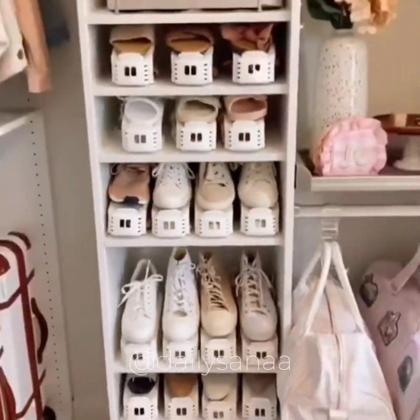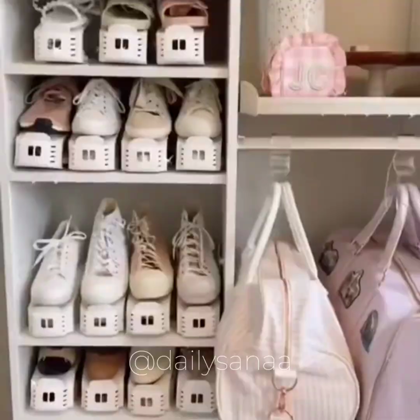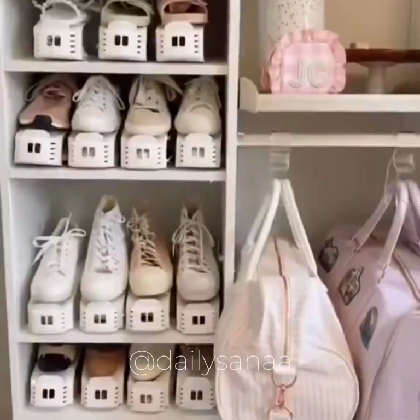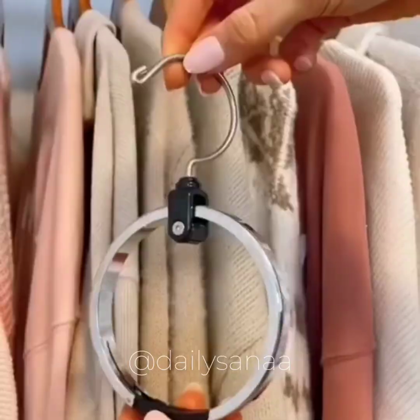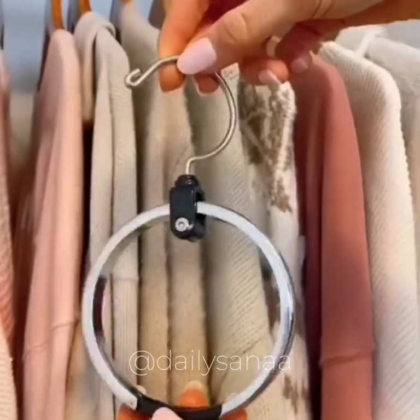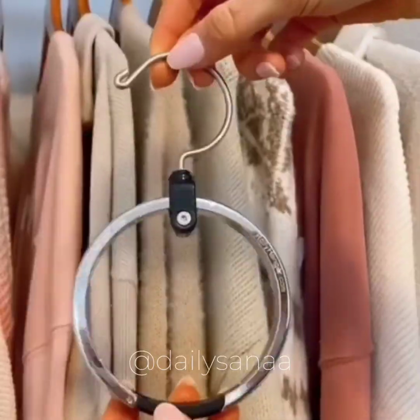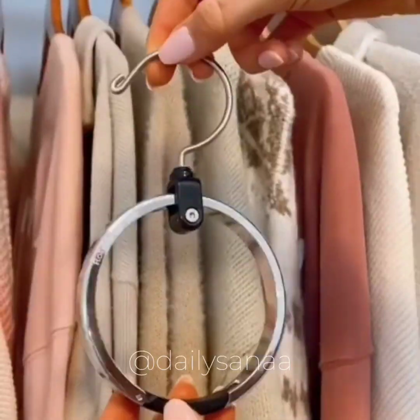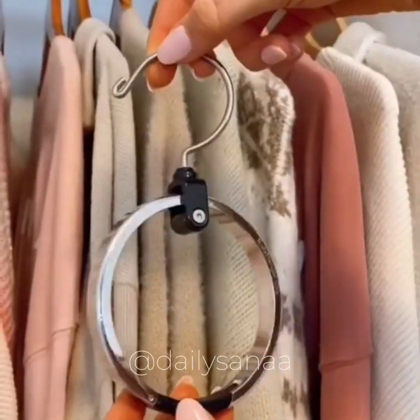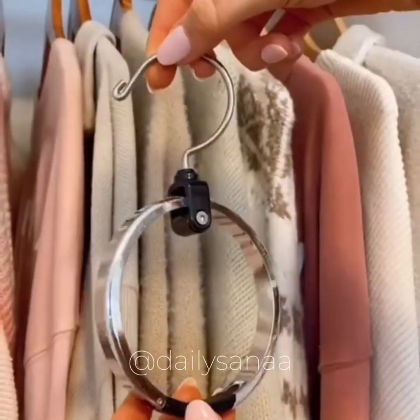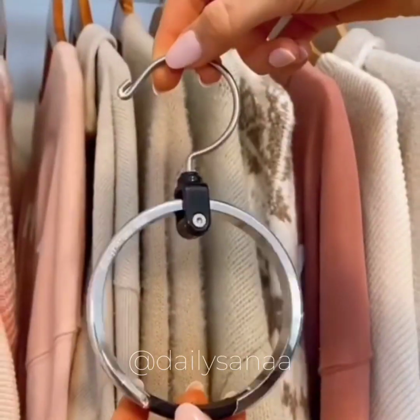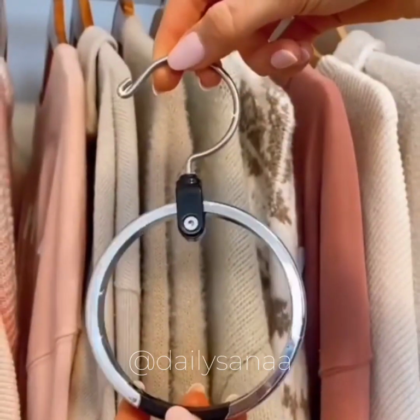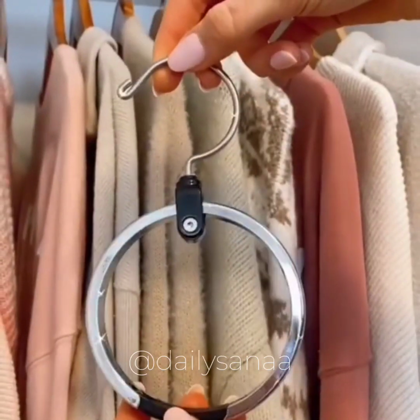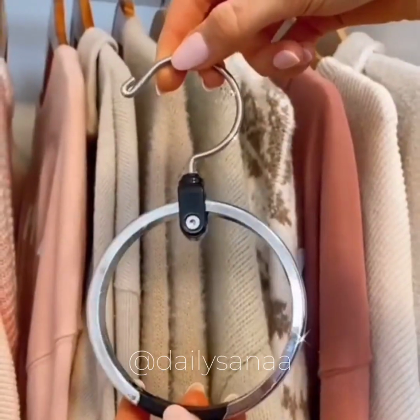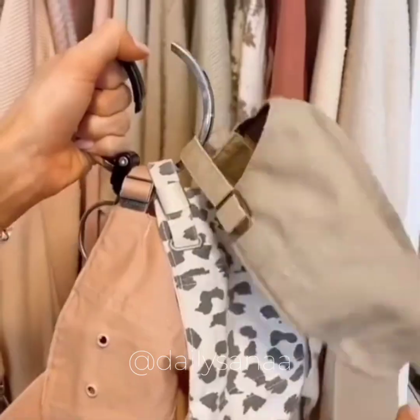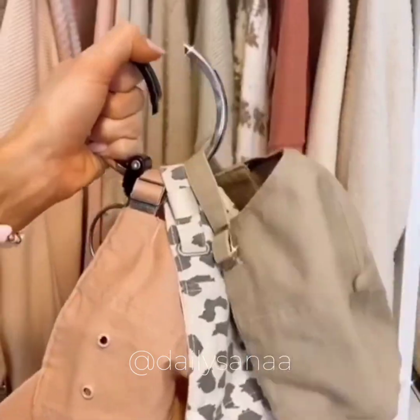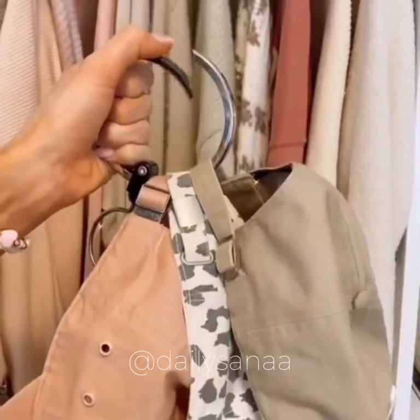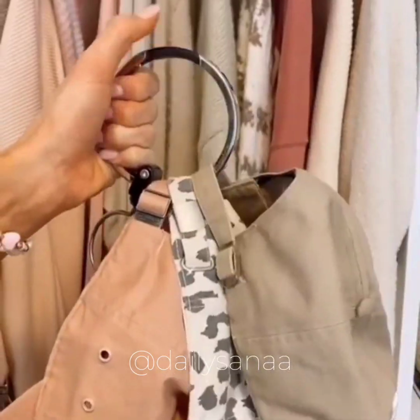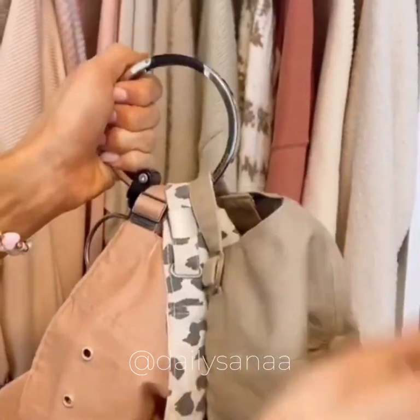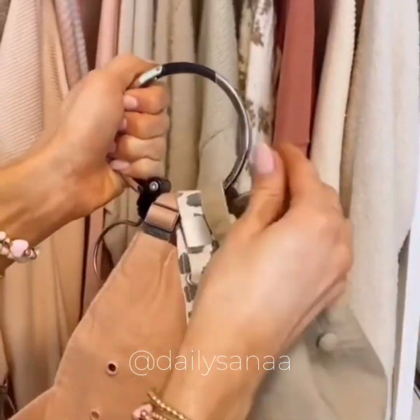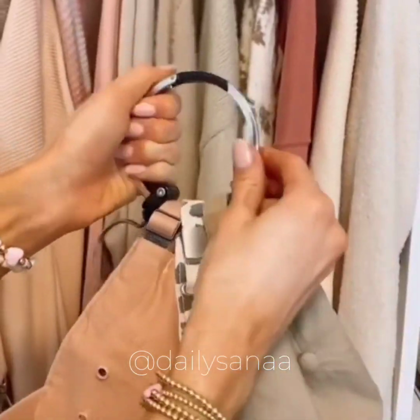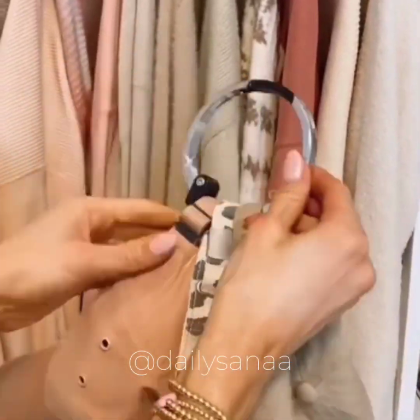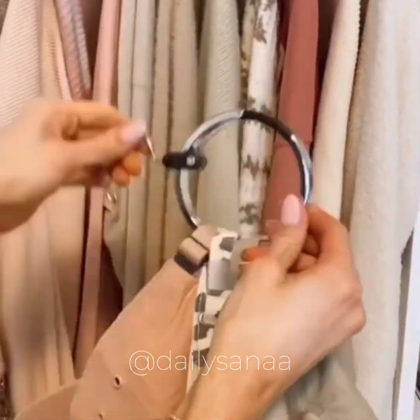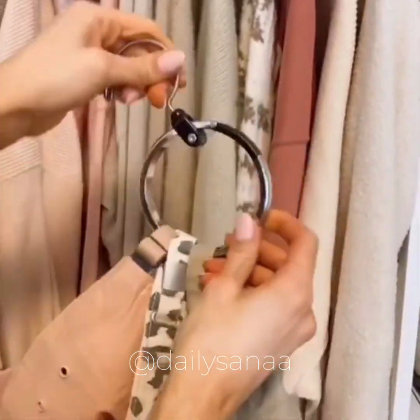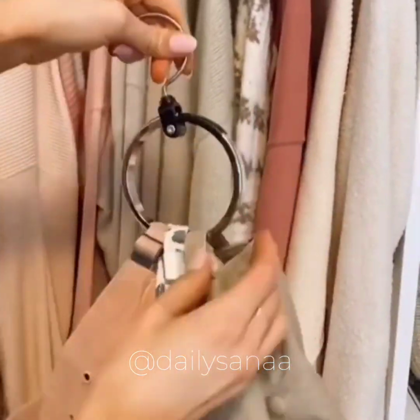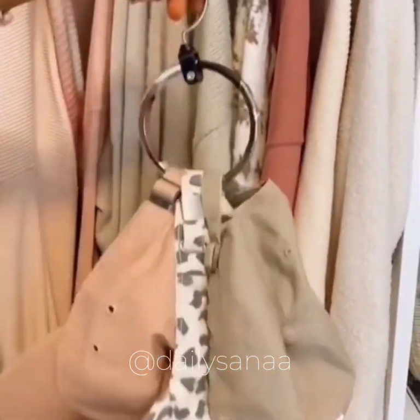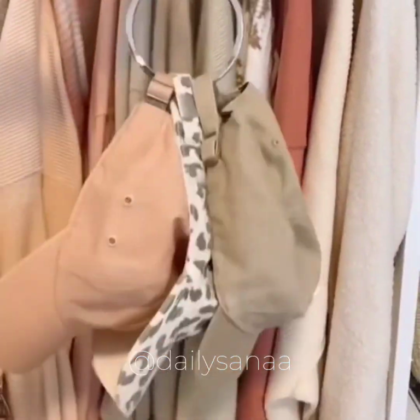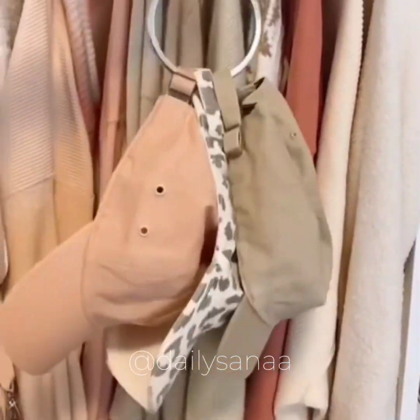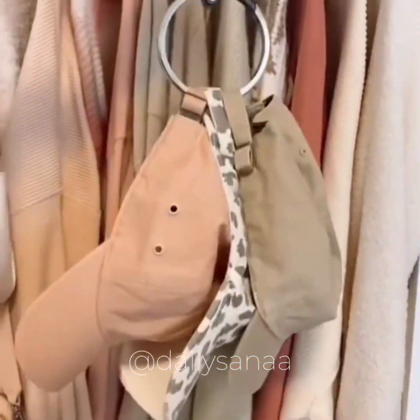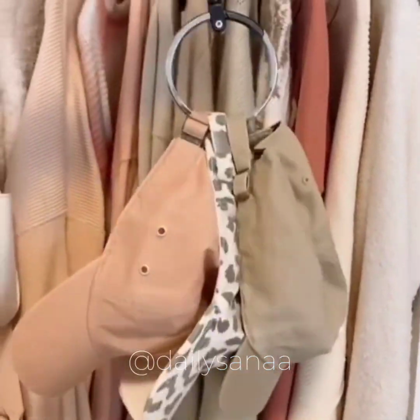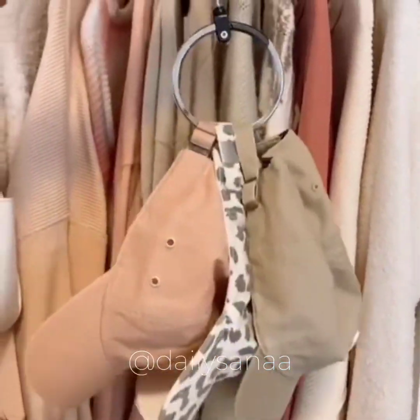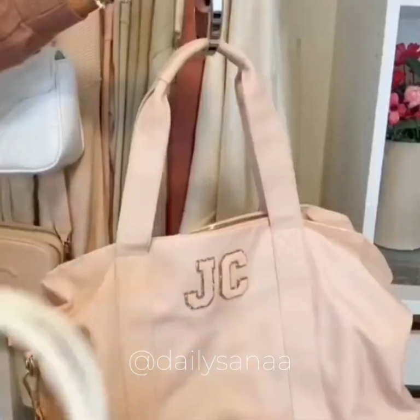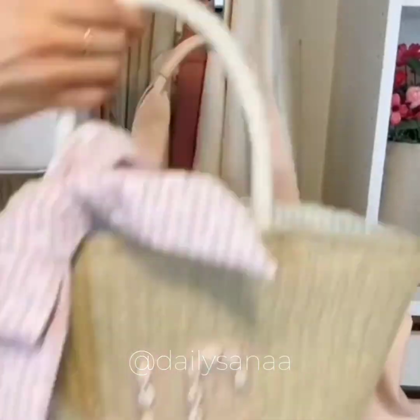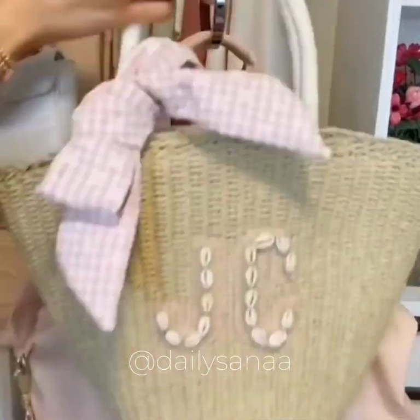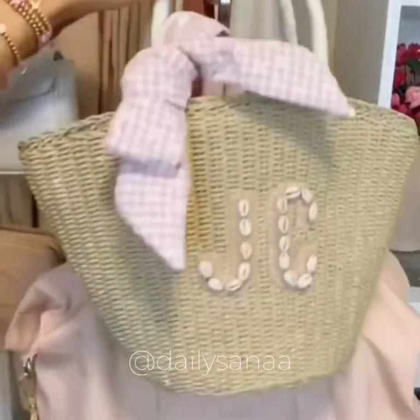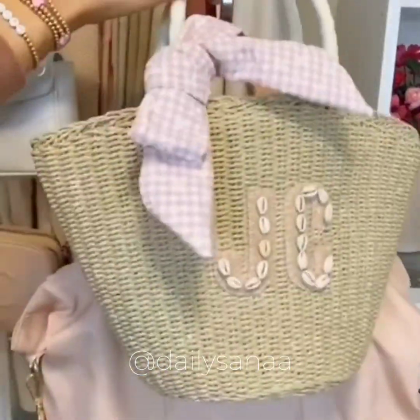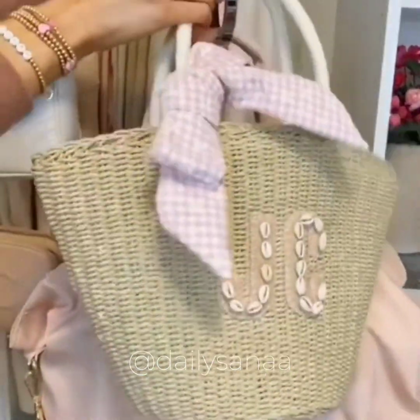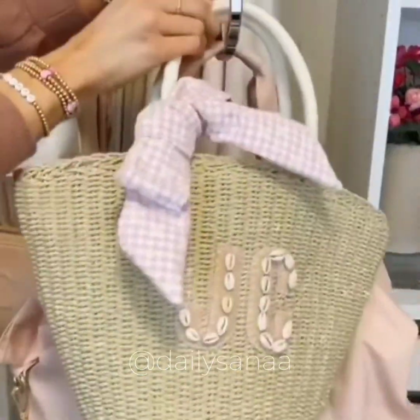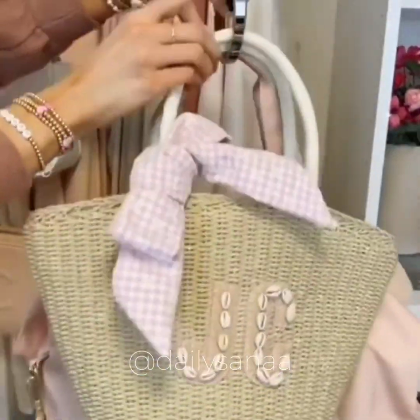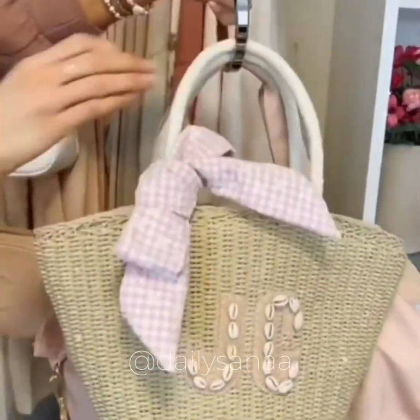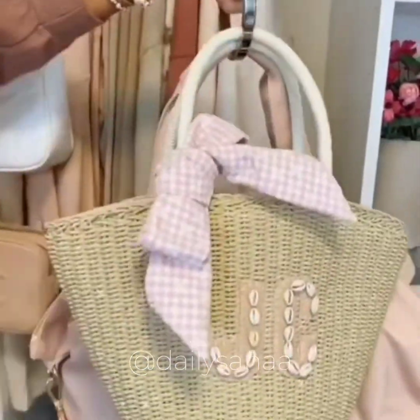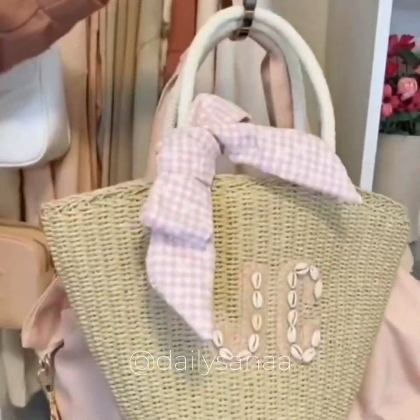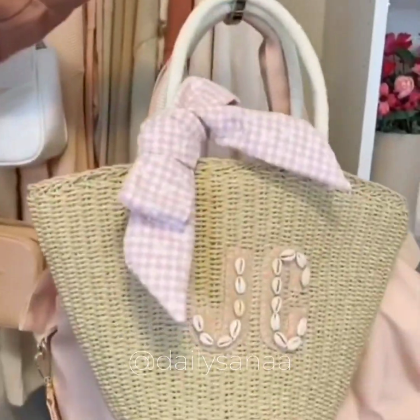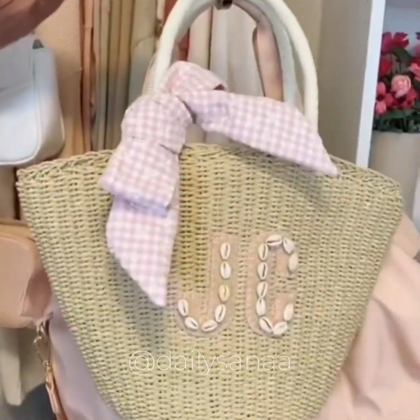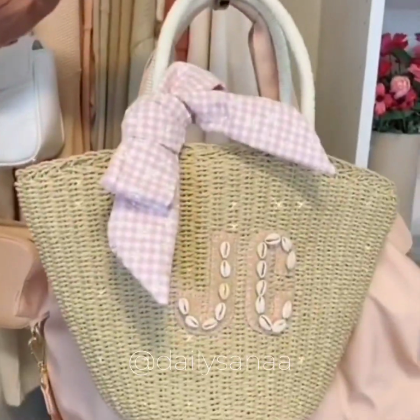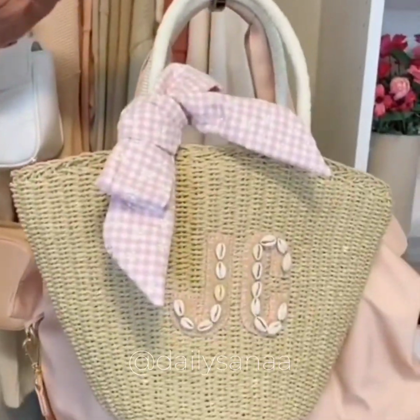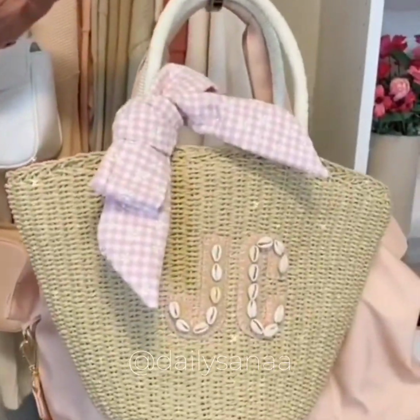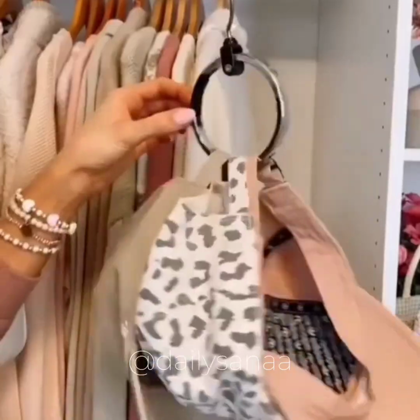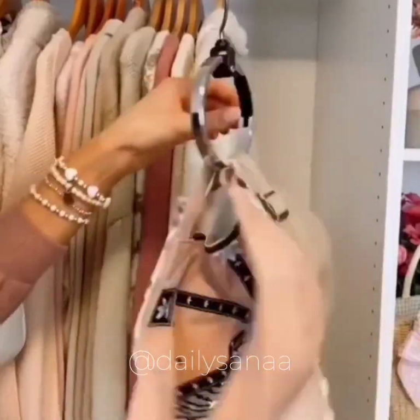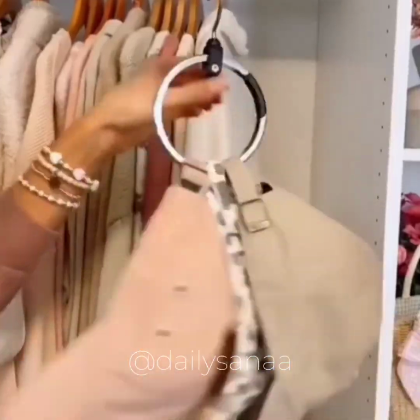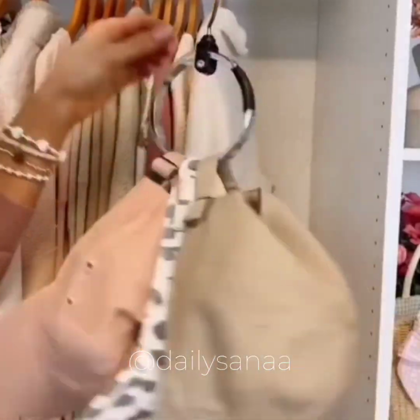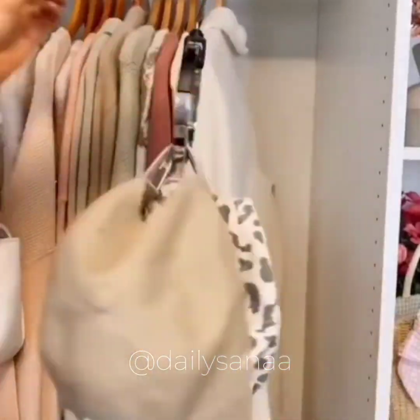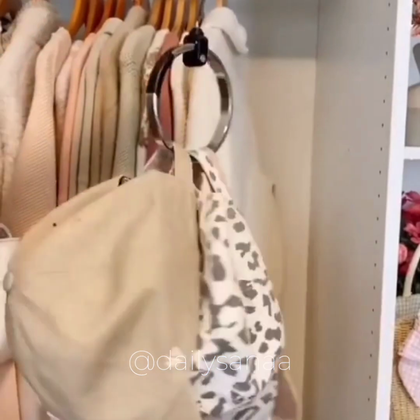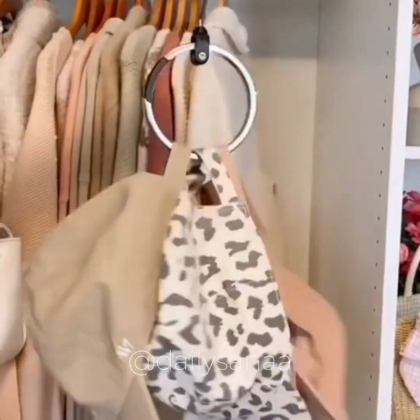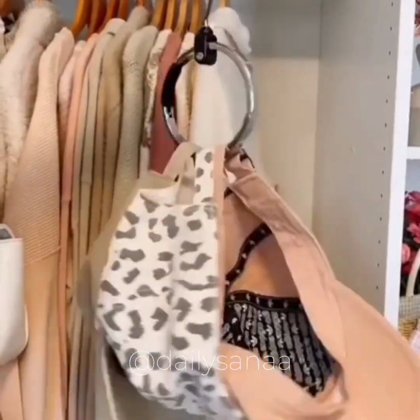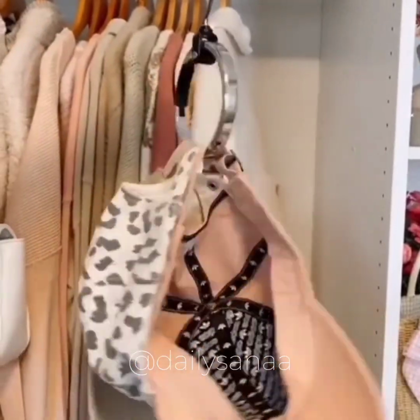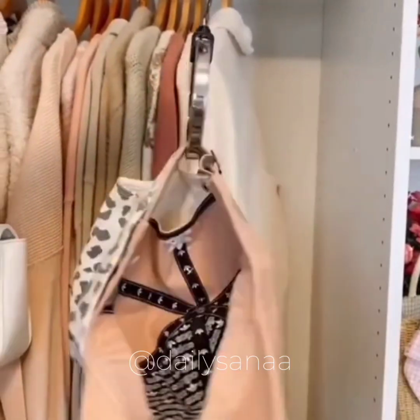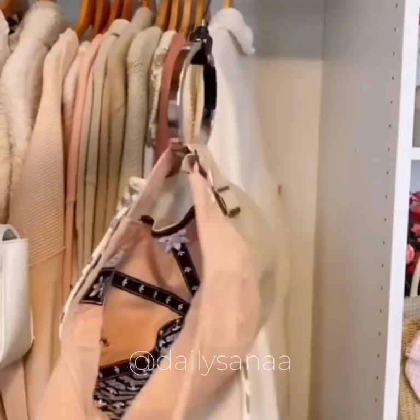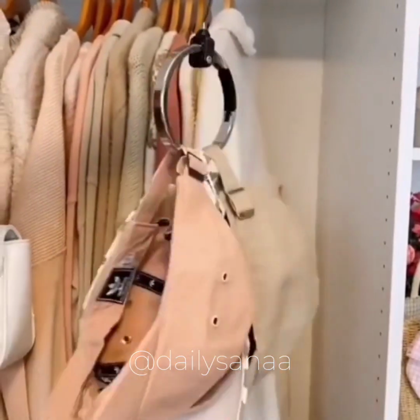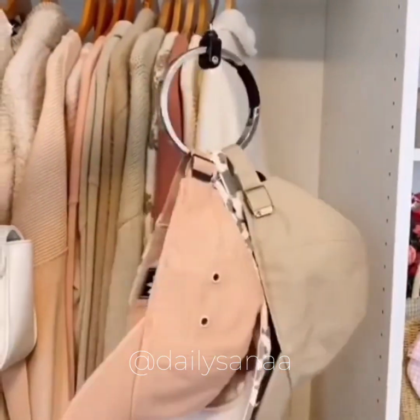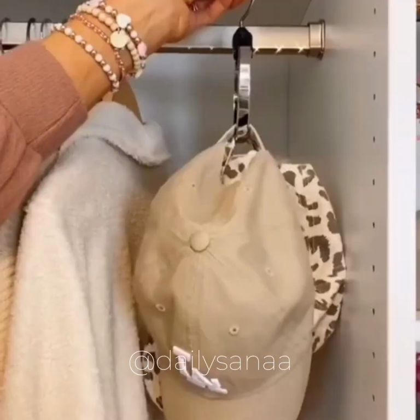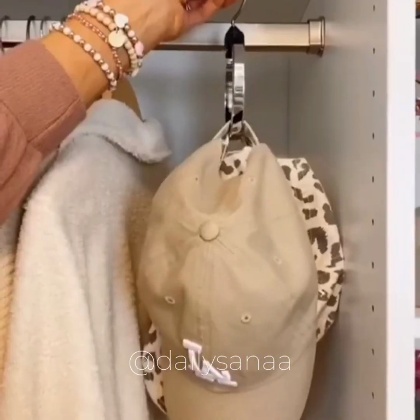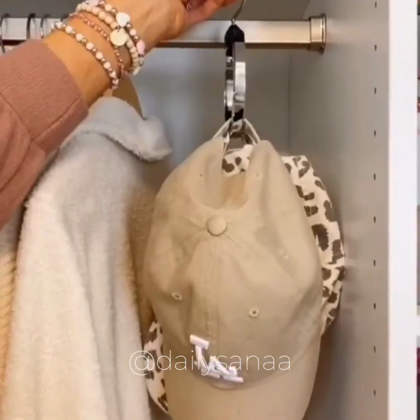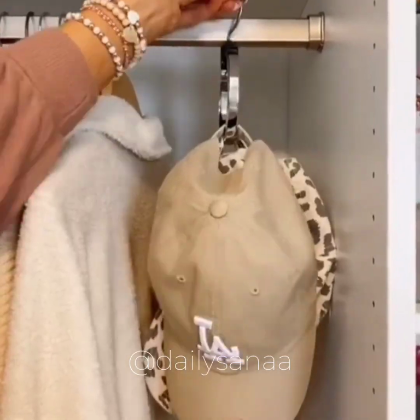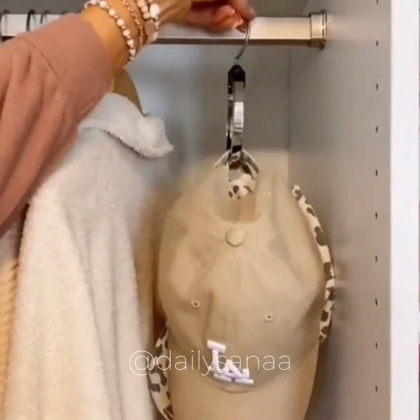And this 360-degree solo hanger is perfect for organizing hats, belts, handbags, and scarves in your closet while taking up minimal space.